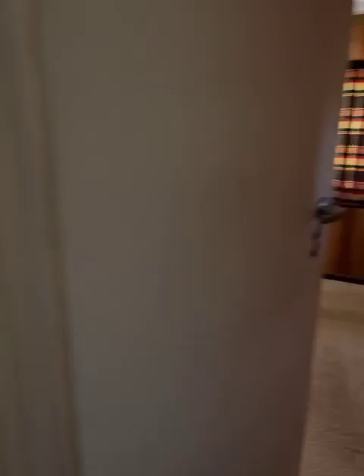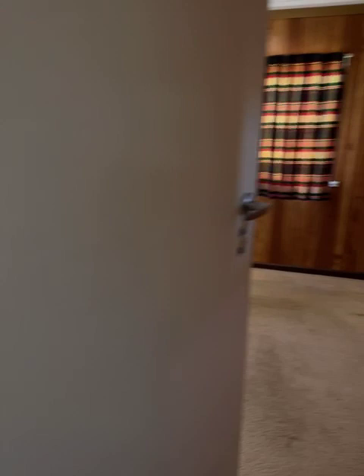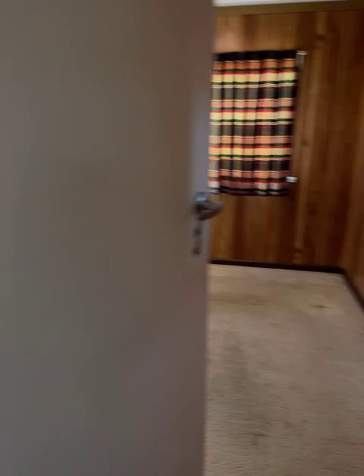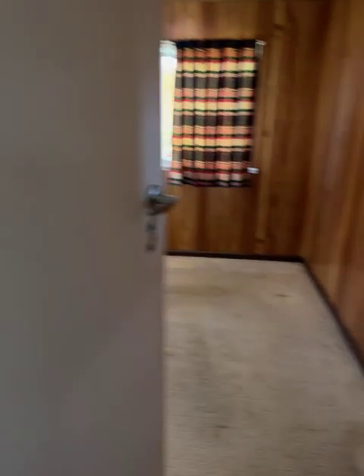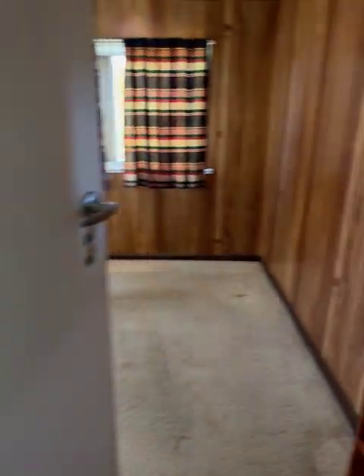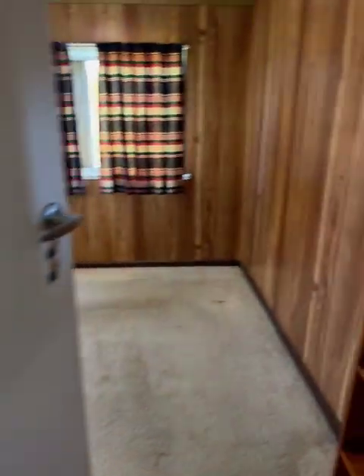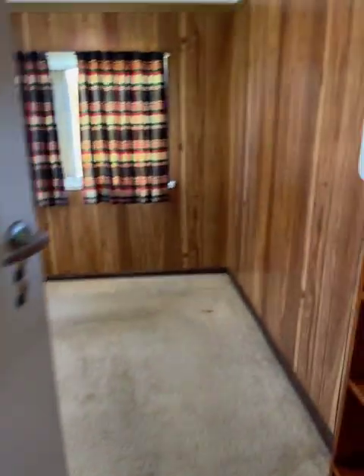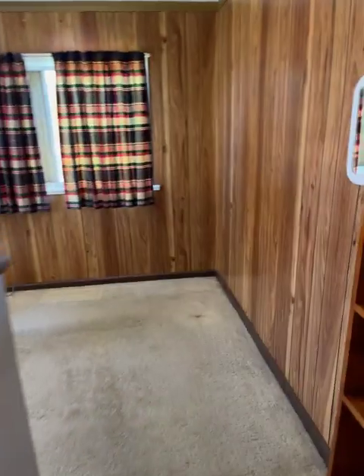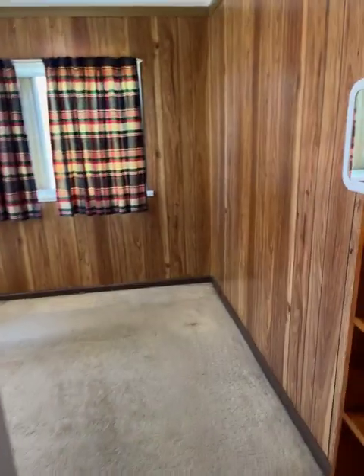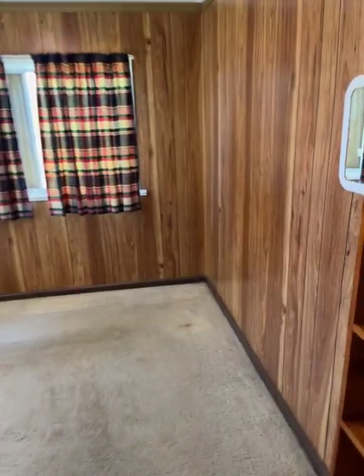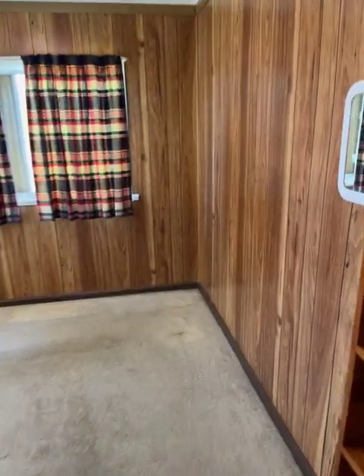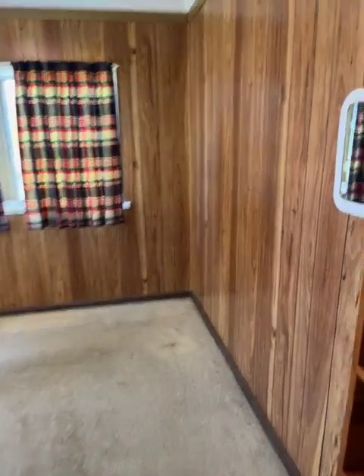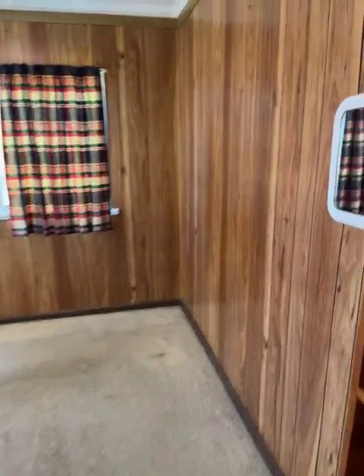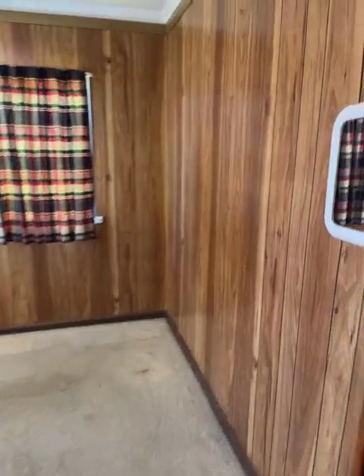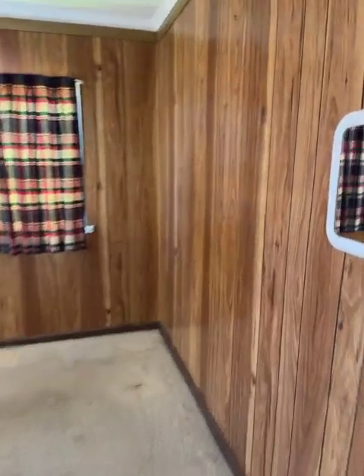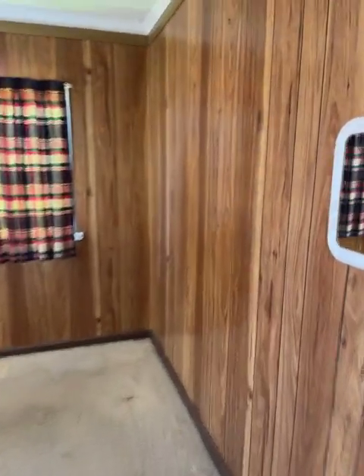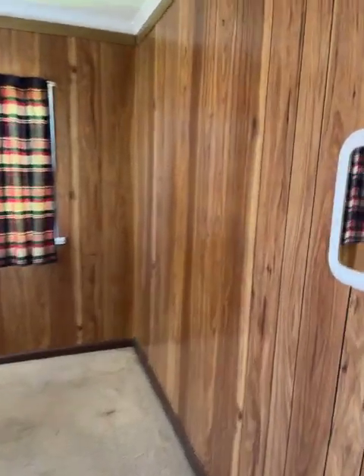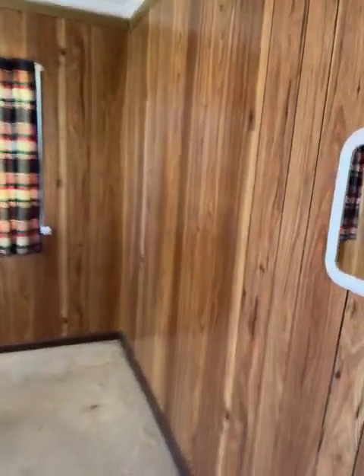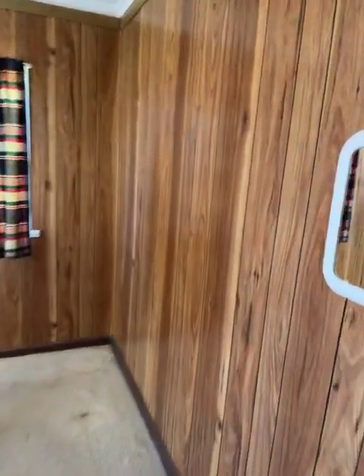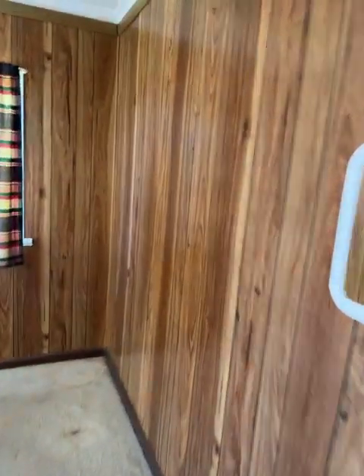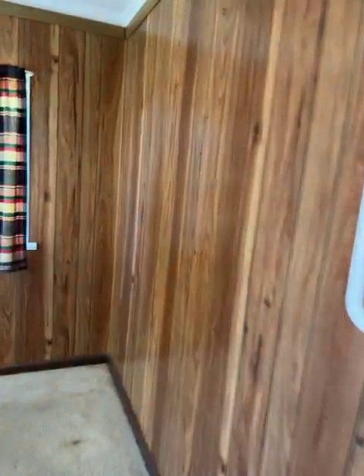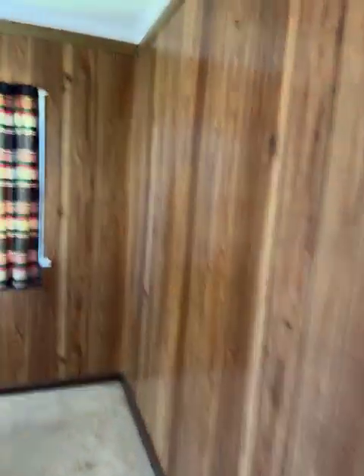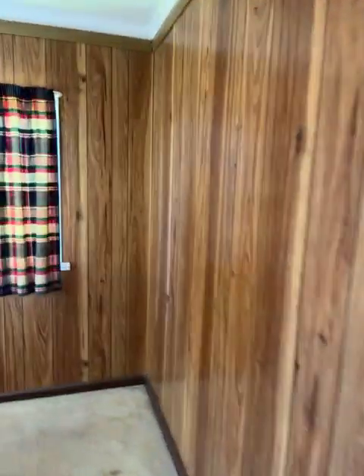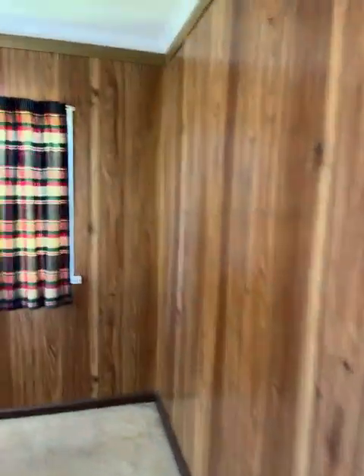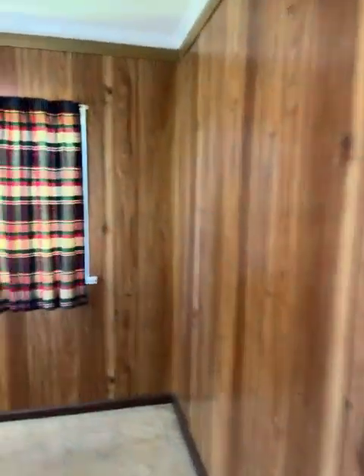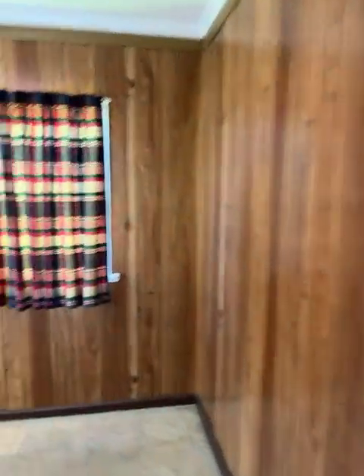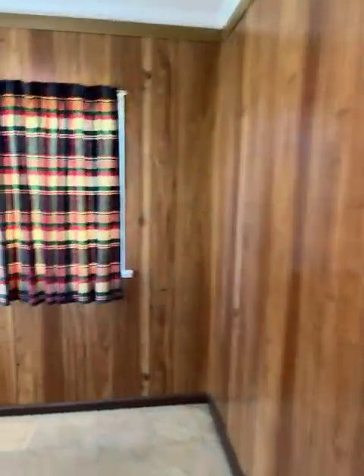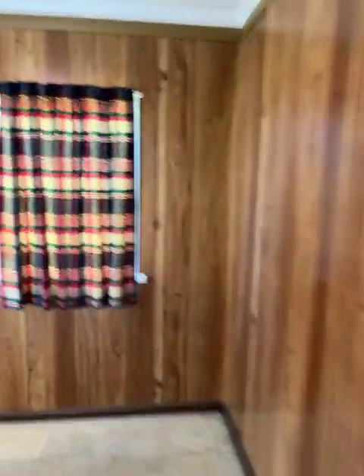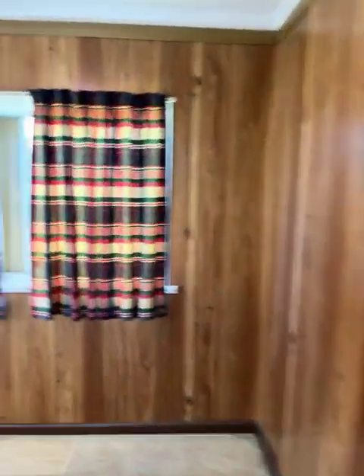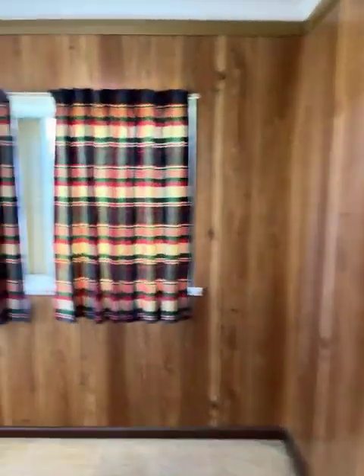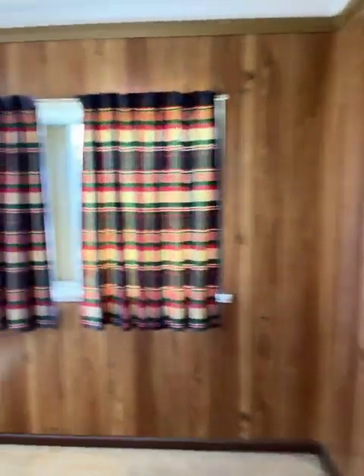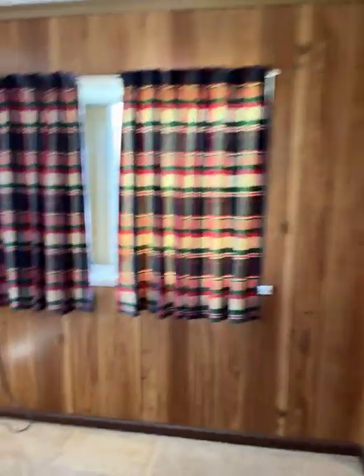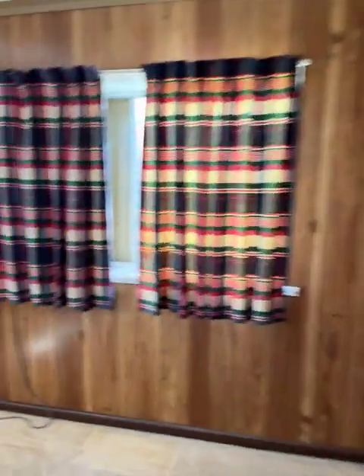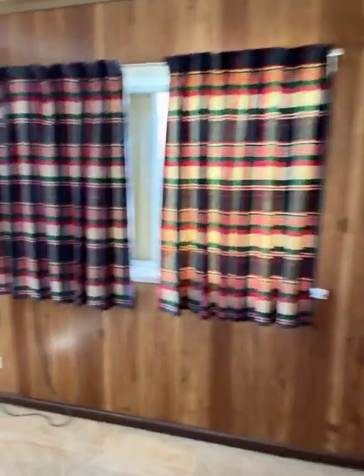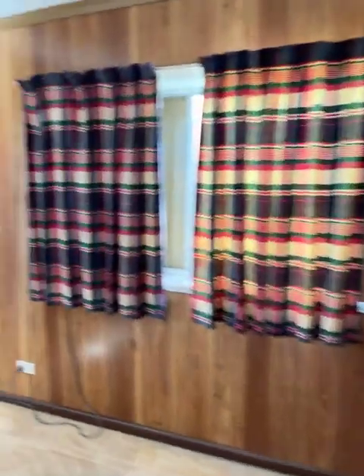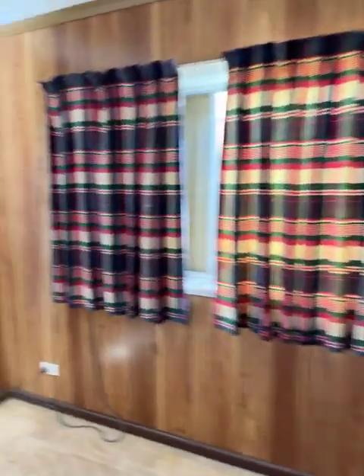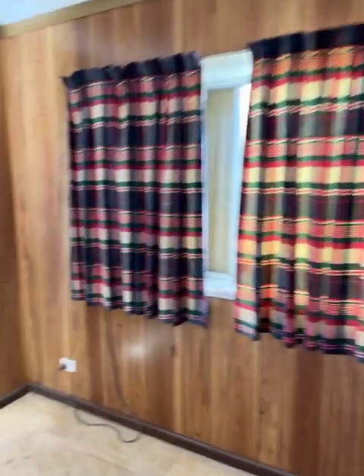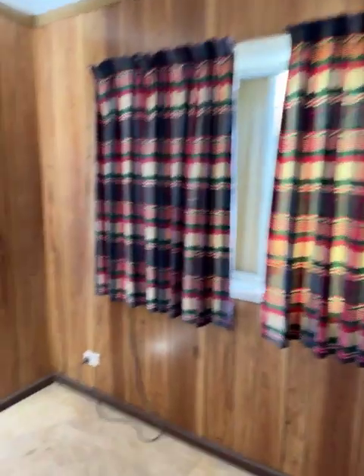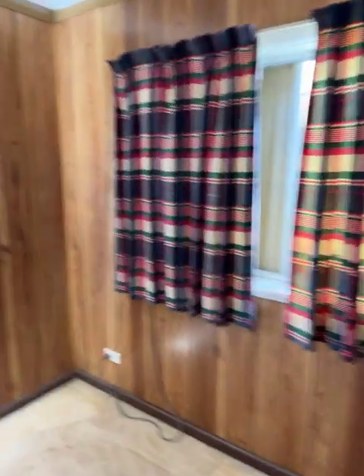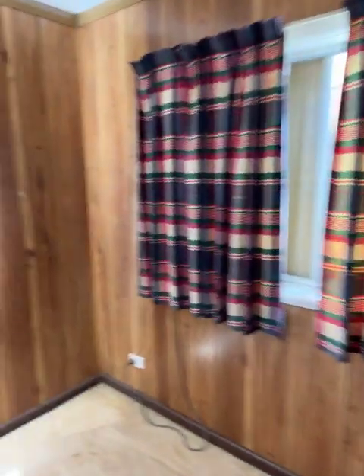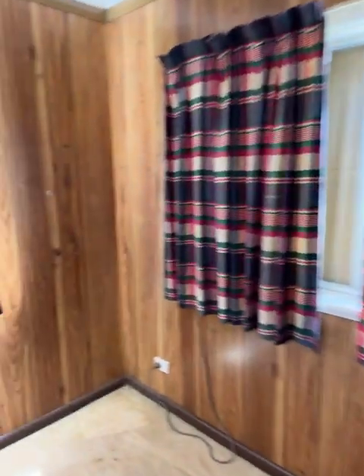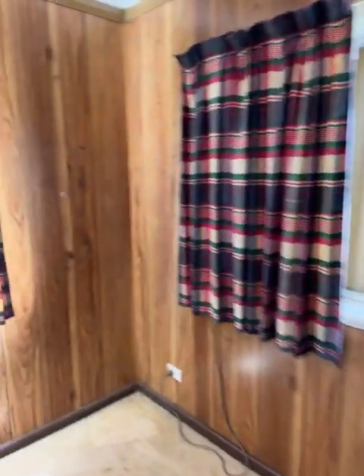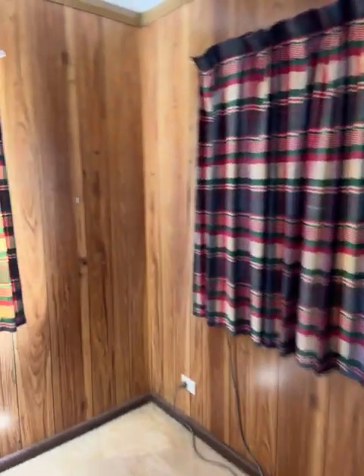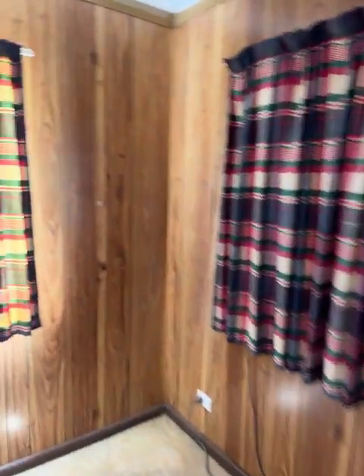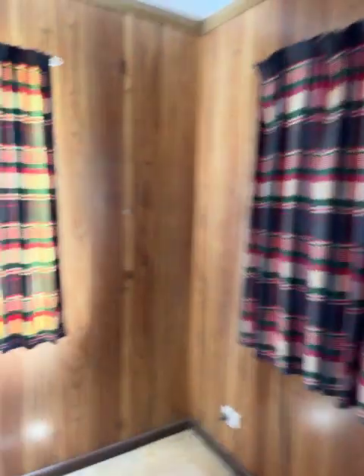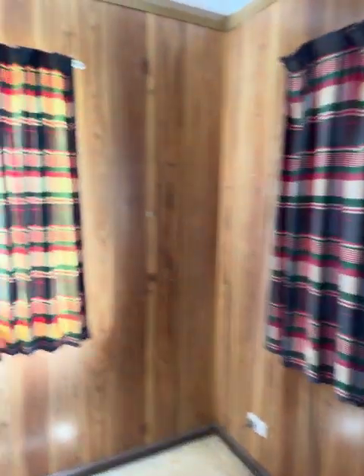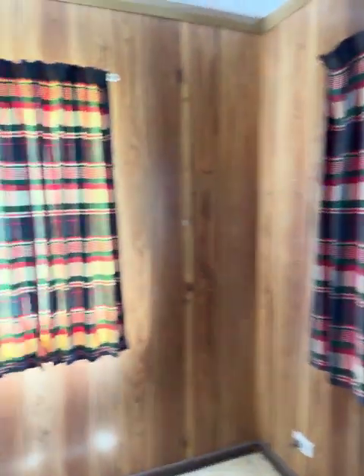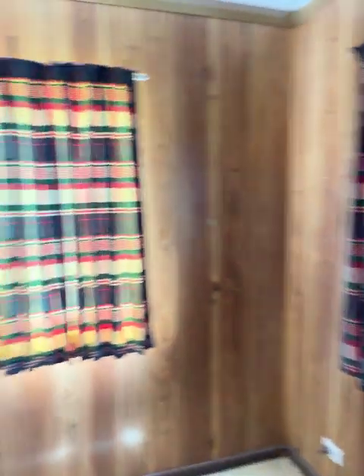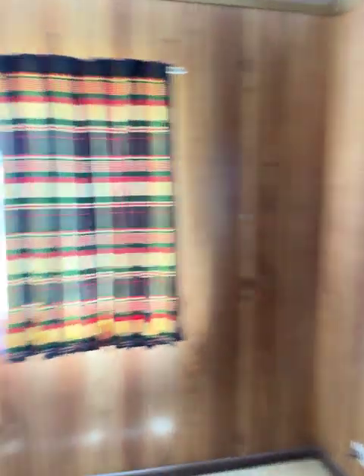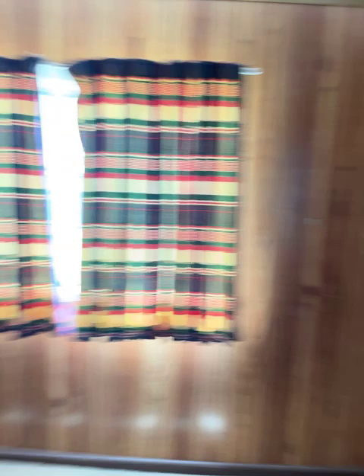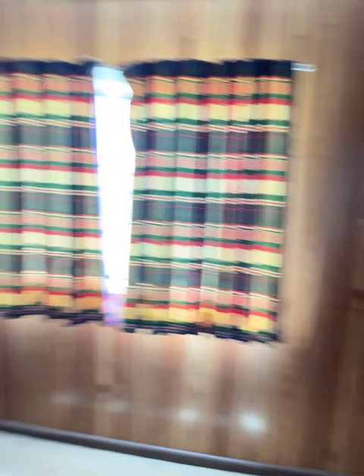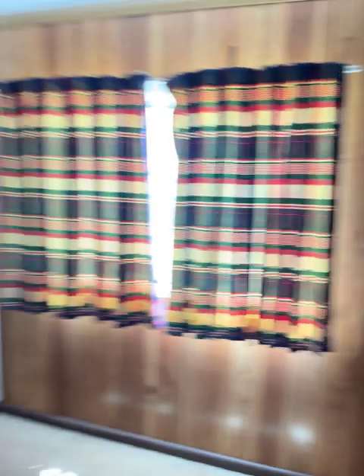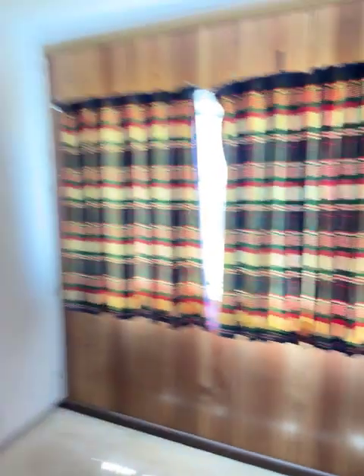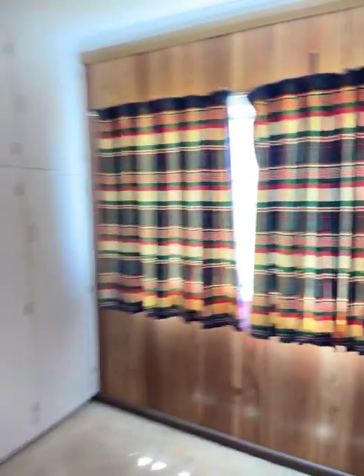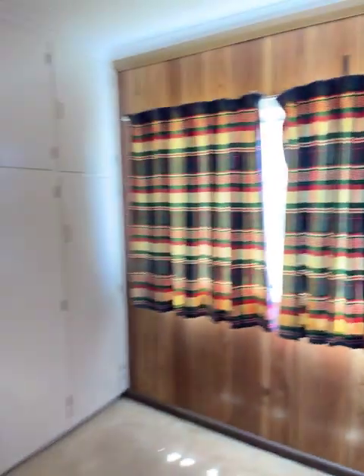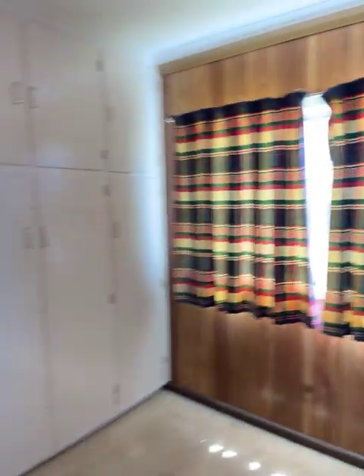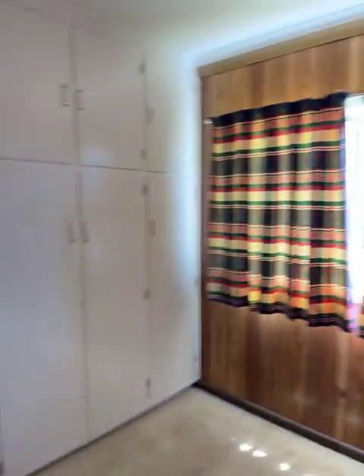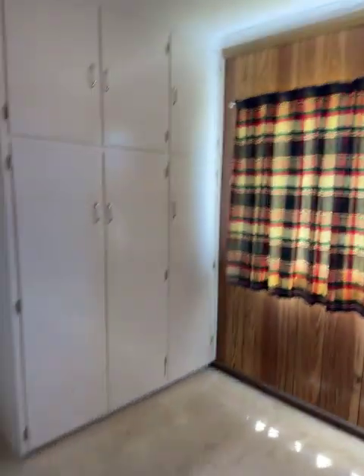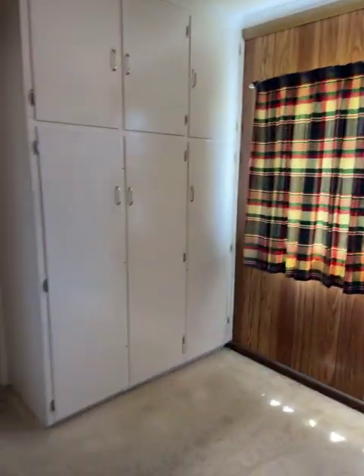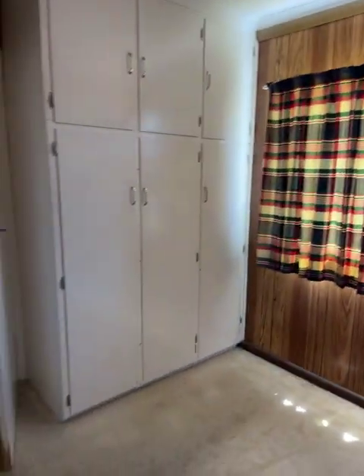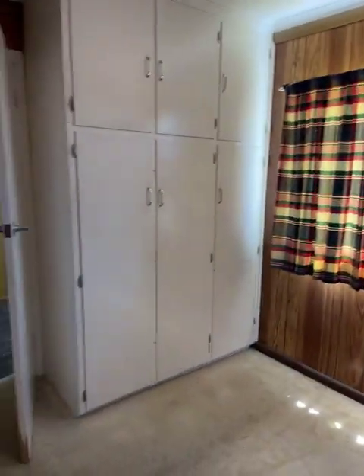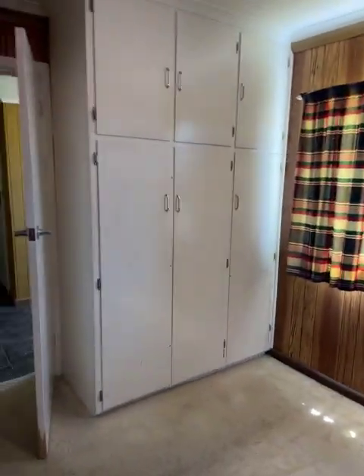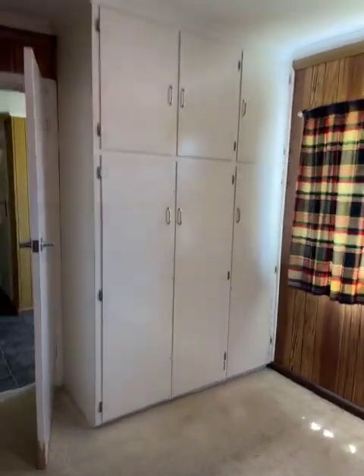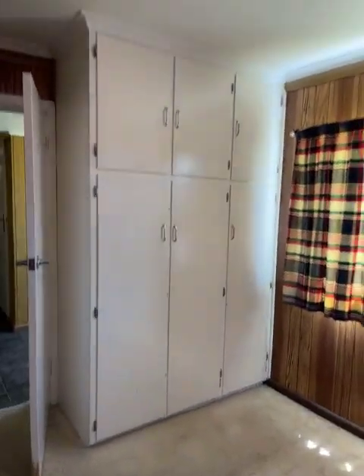Bedroom number three is the next room. Not as big but still a good kids' room with a built-in robe.